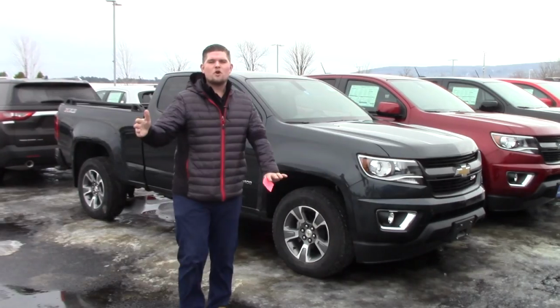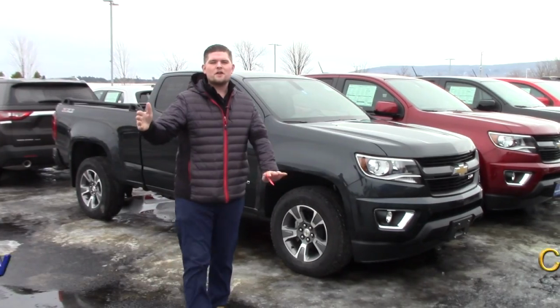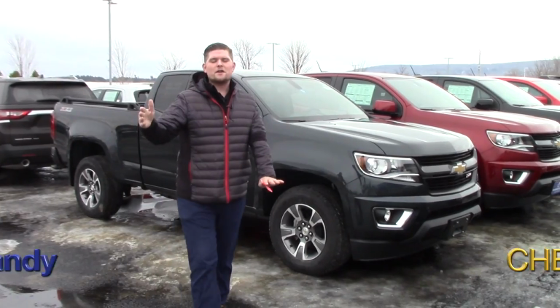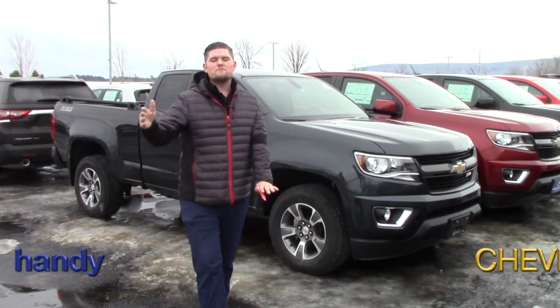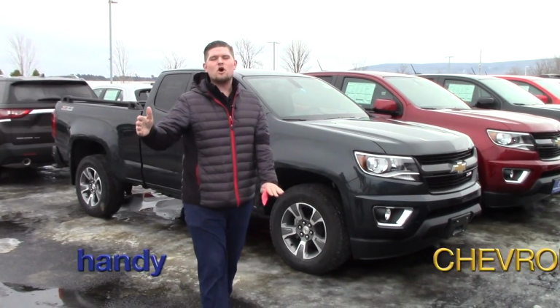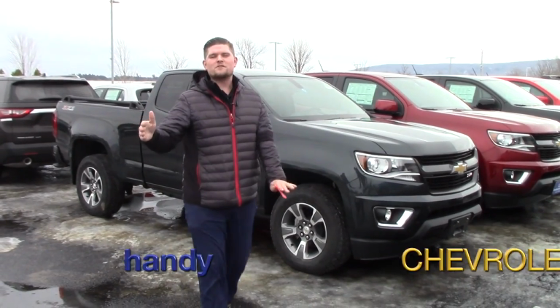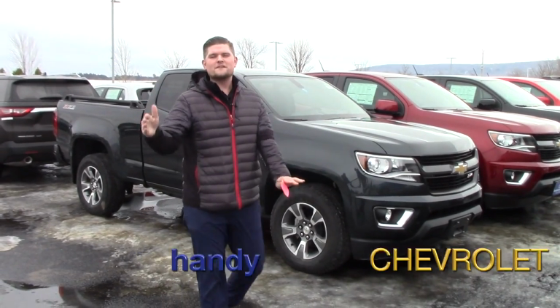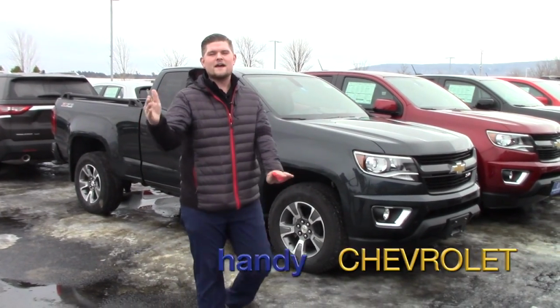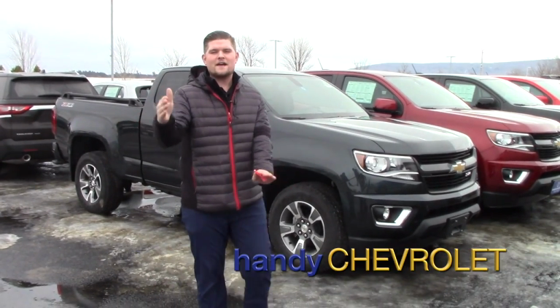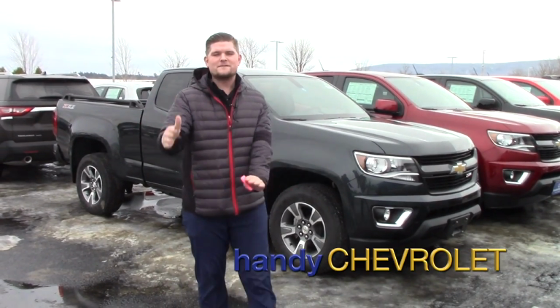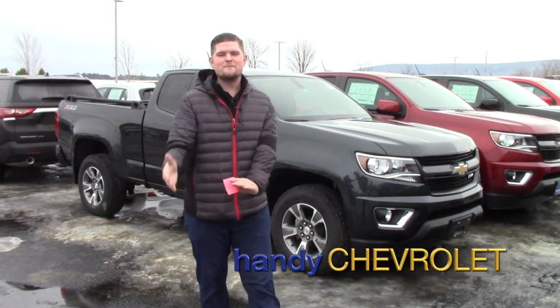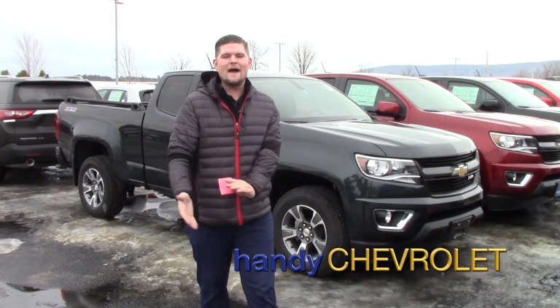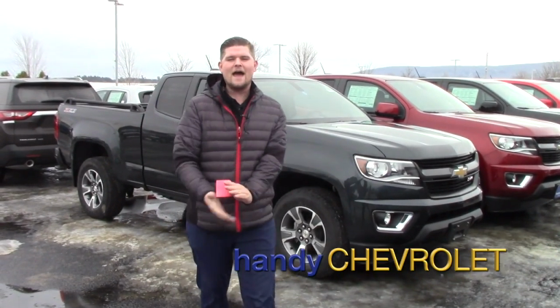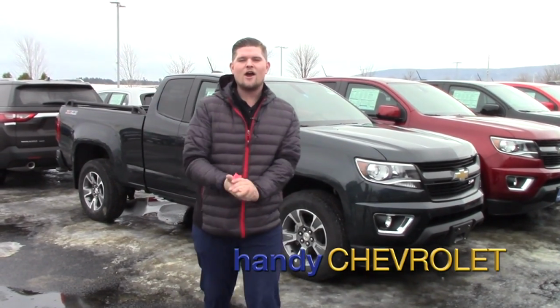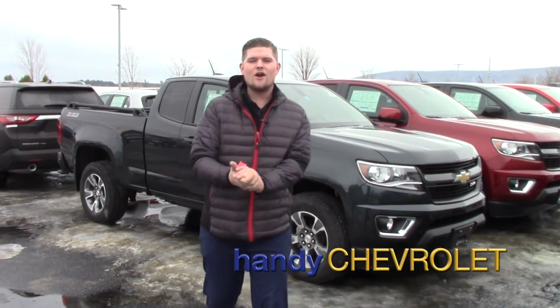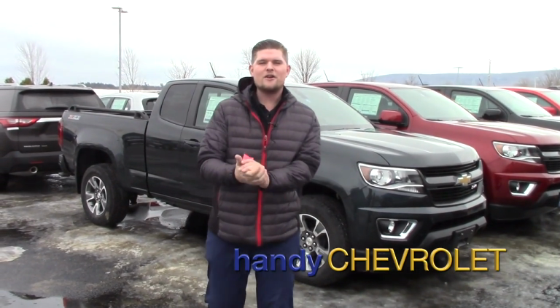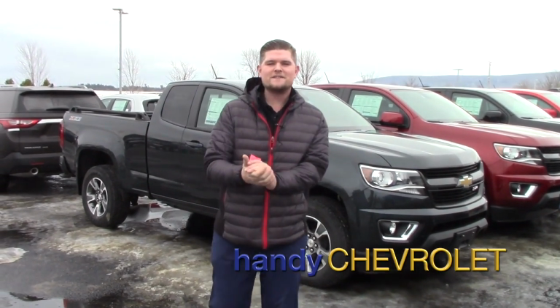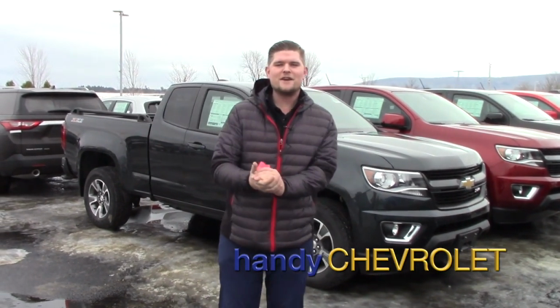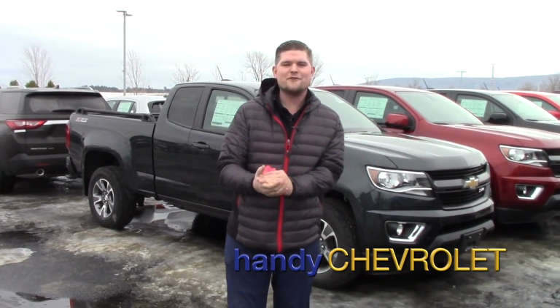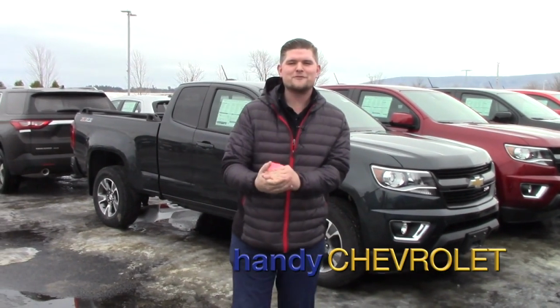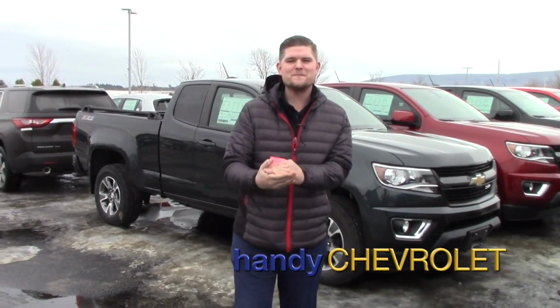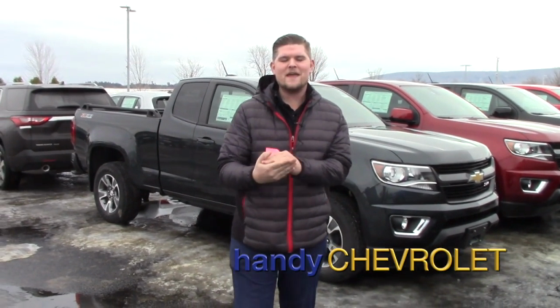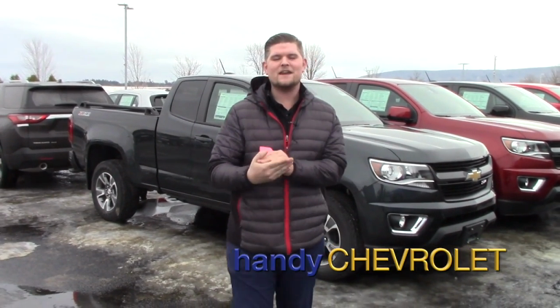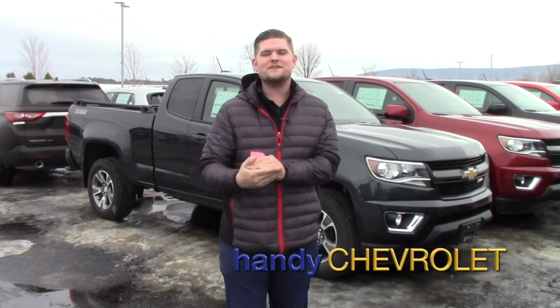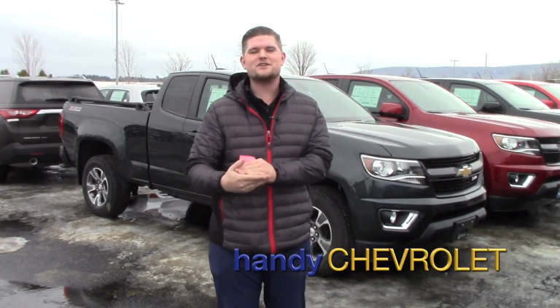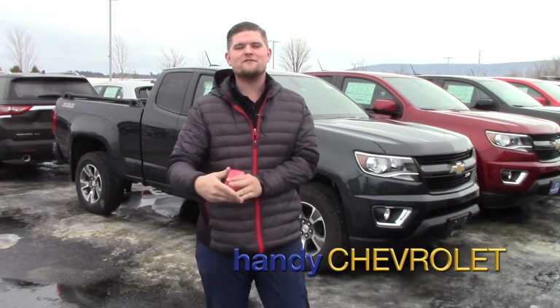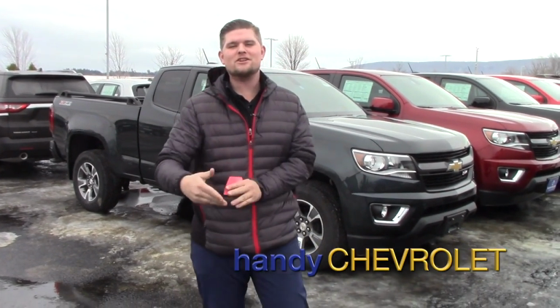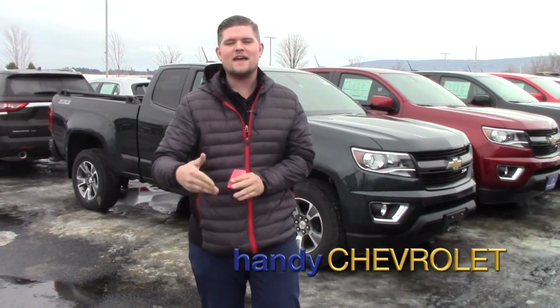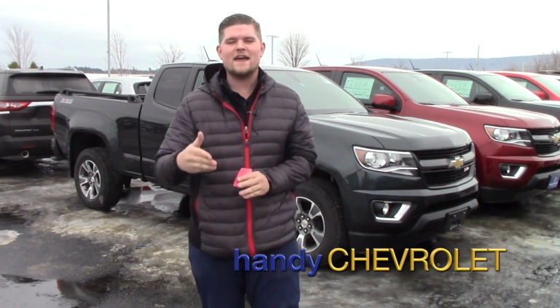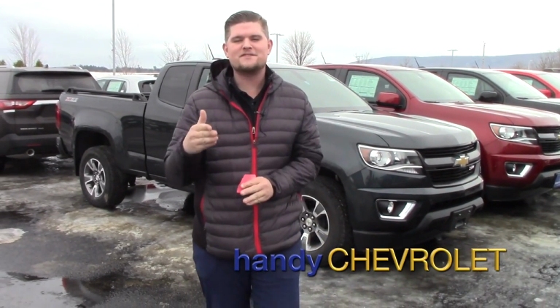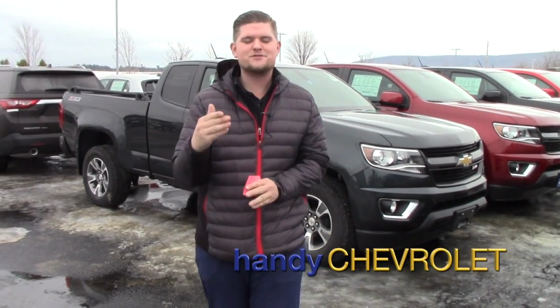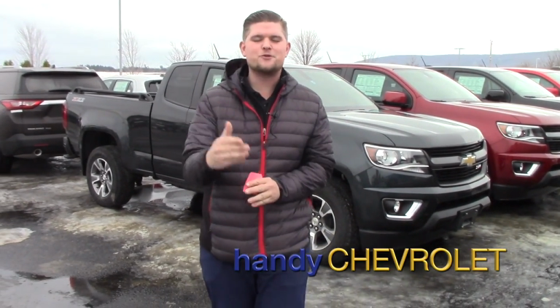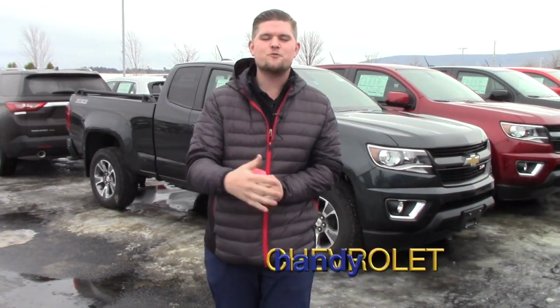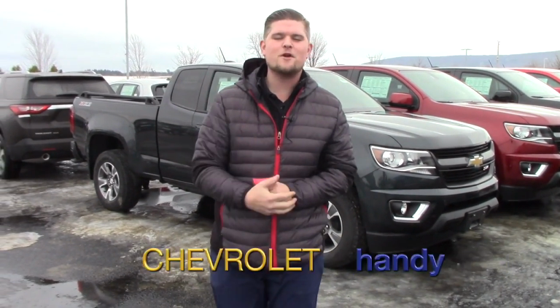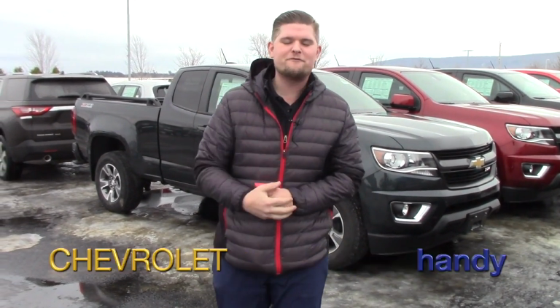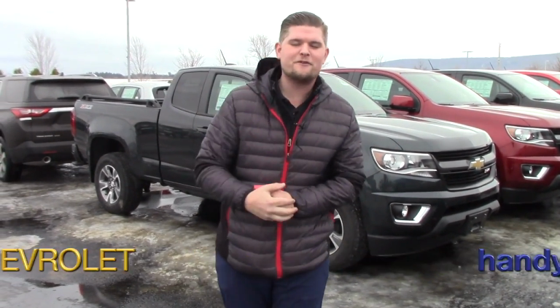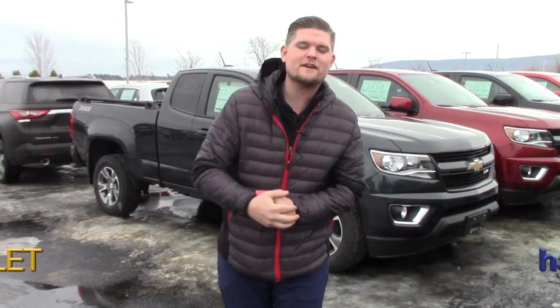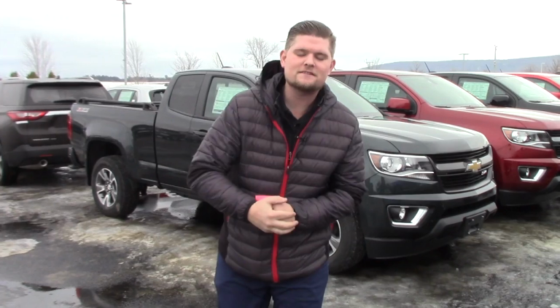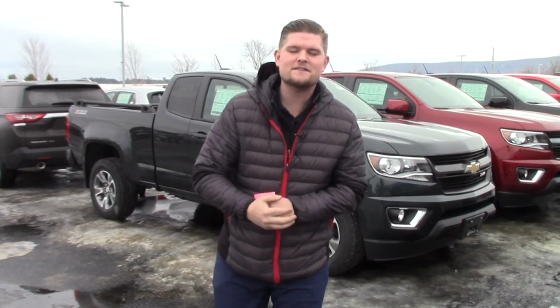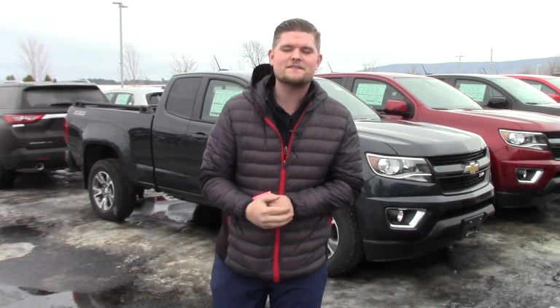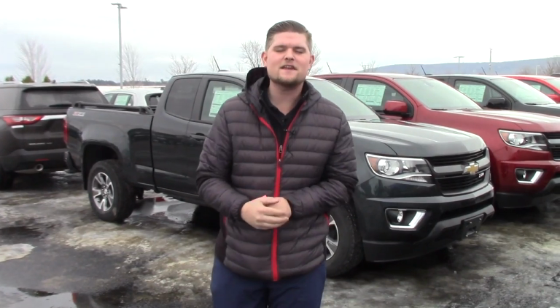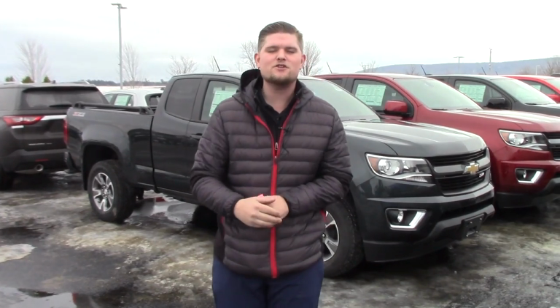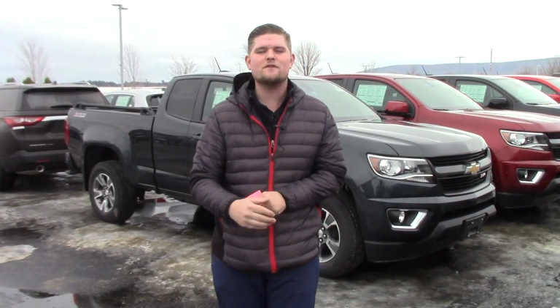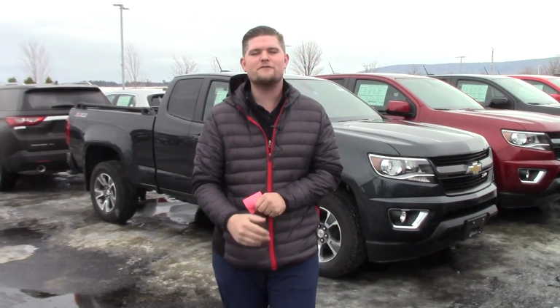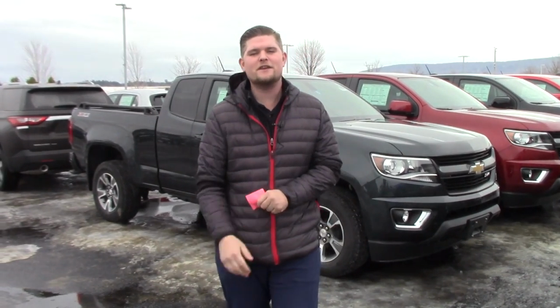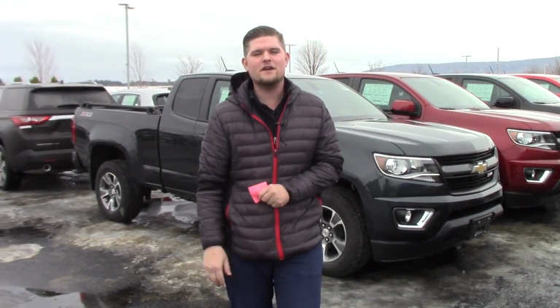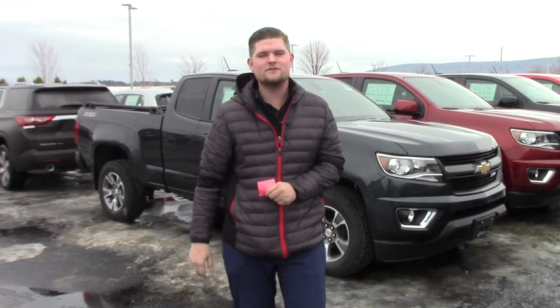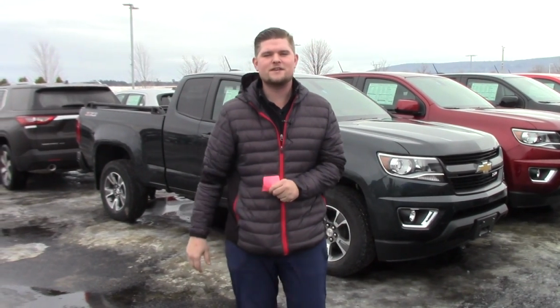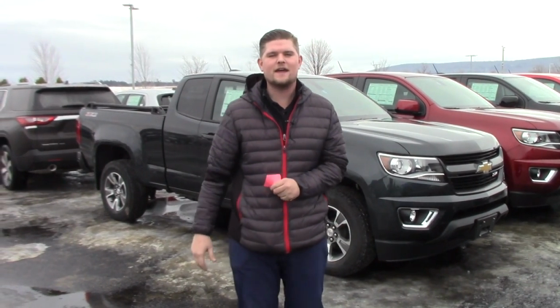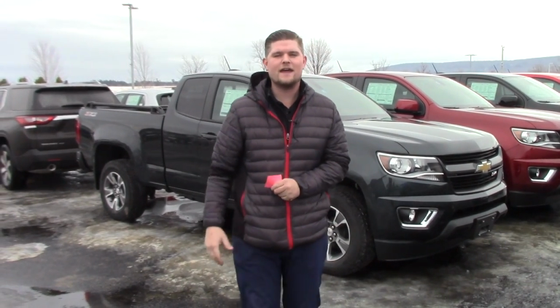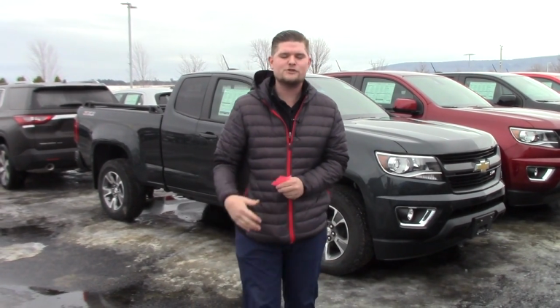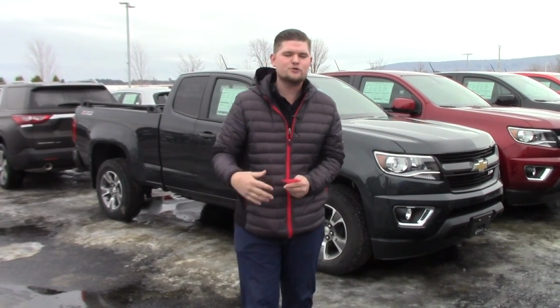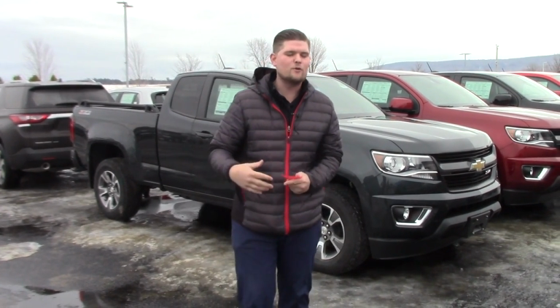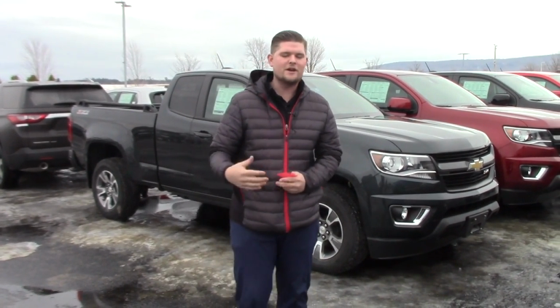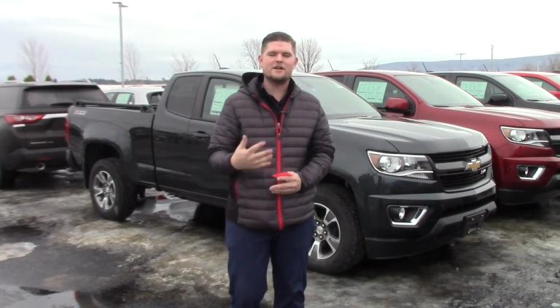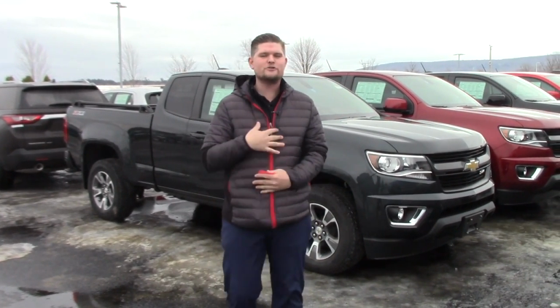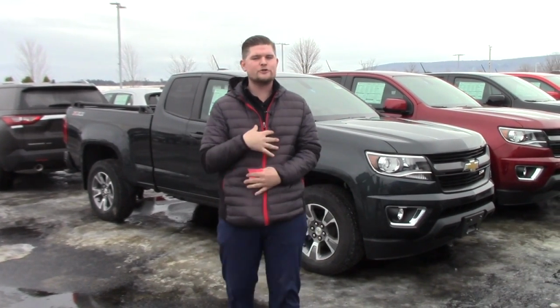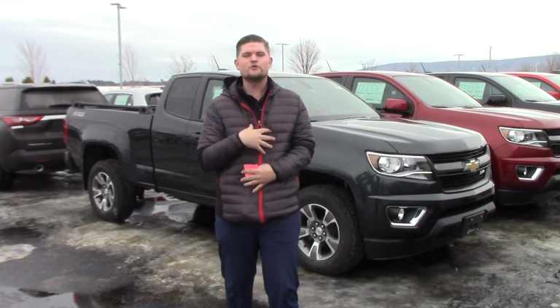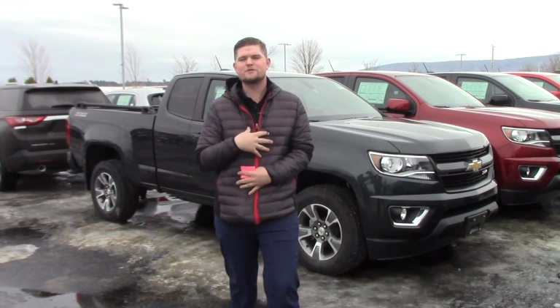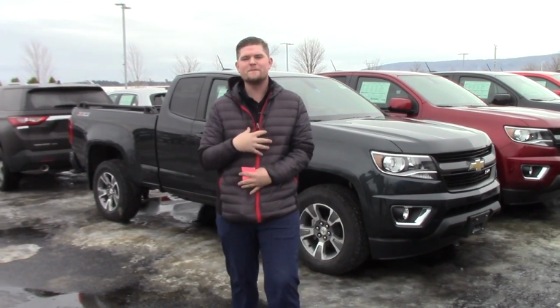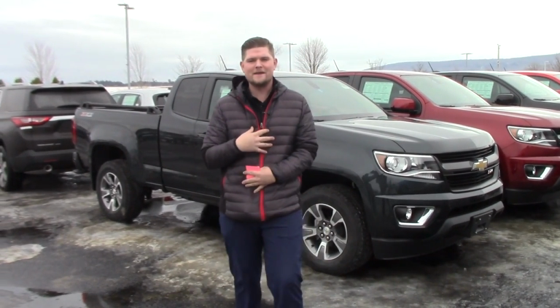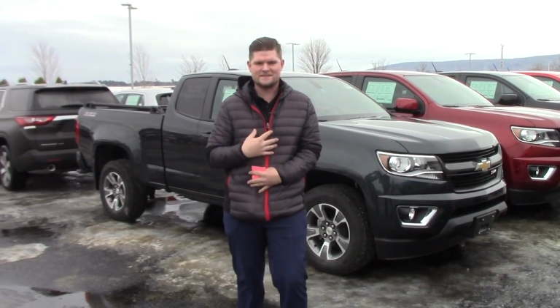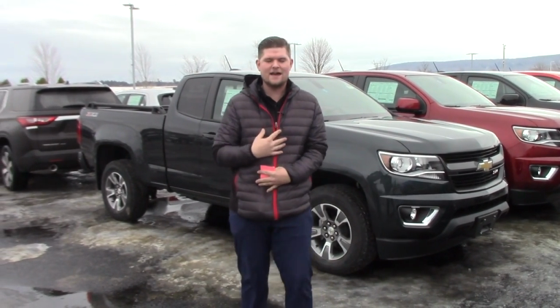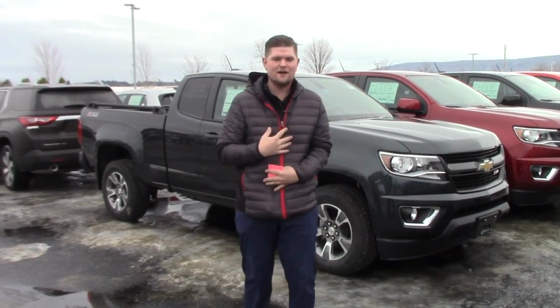Morgan Mosa, it's Matt Artis here from Handy Chevrolet. It's terrific to send you a video today. I just wanted to introduce myself.